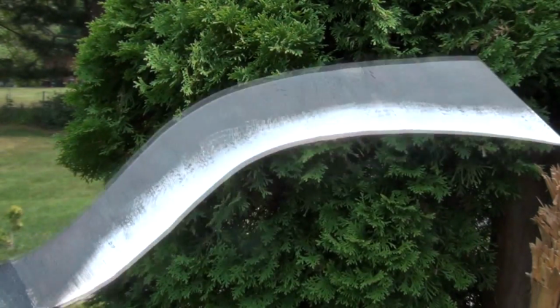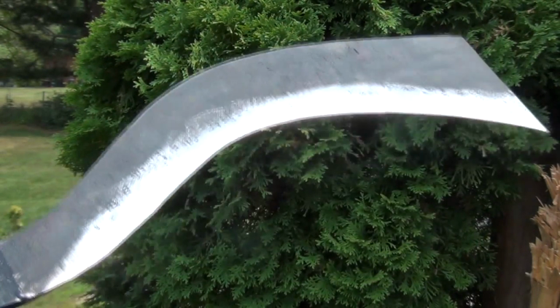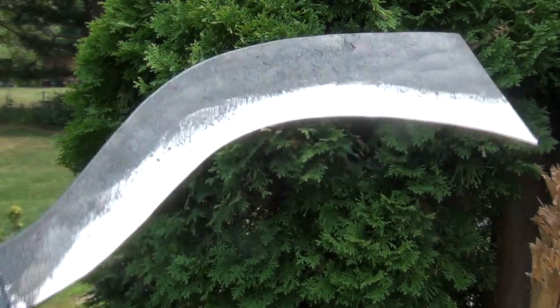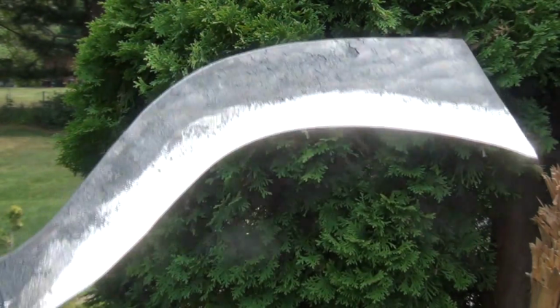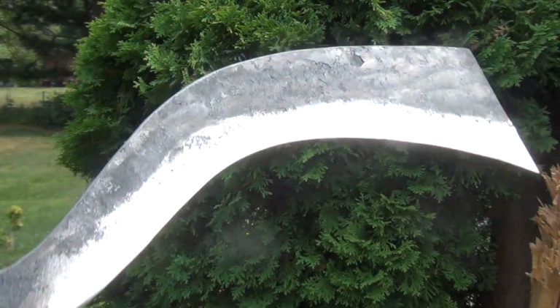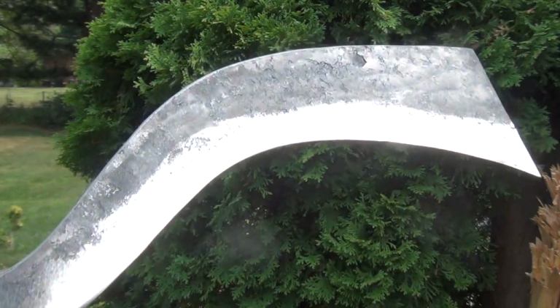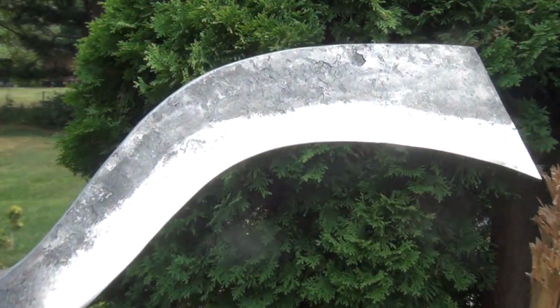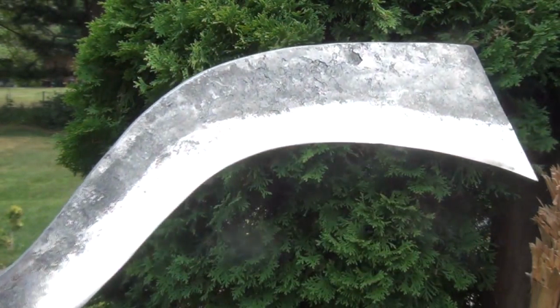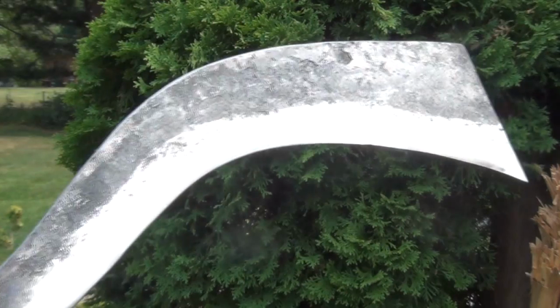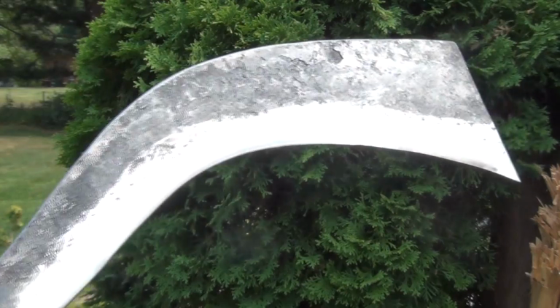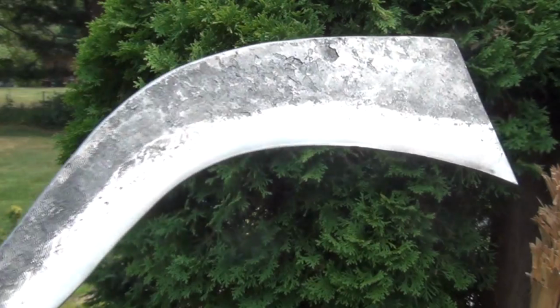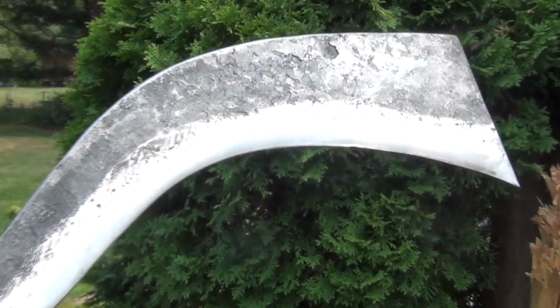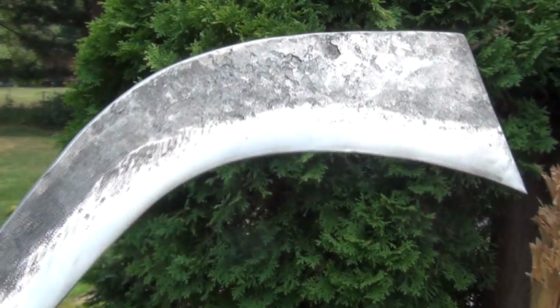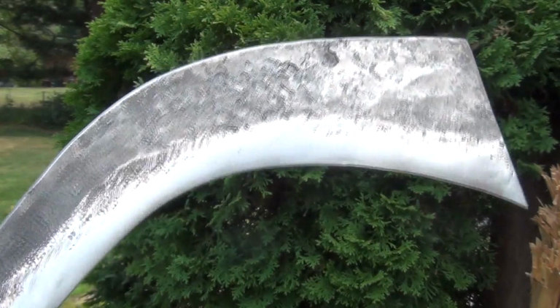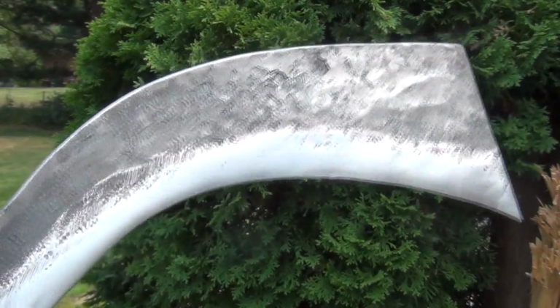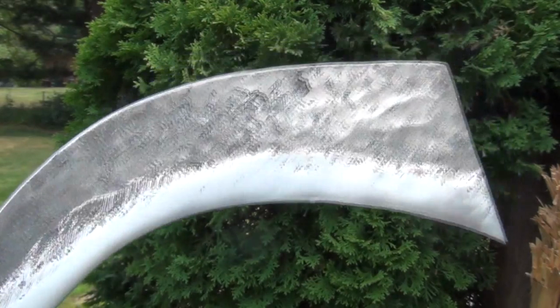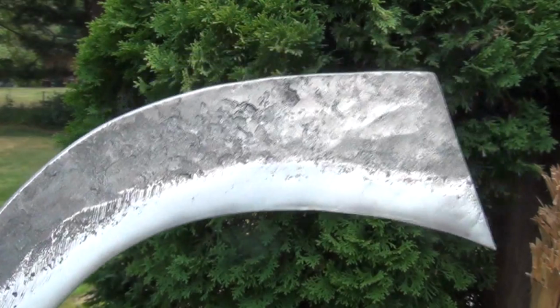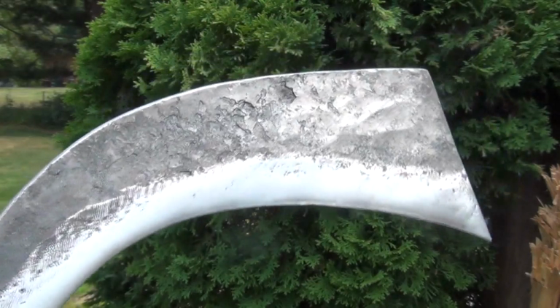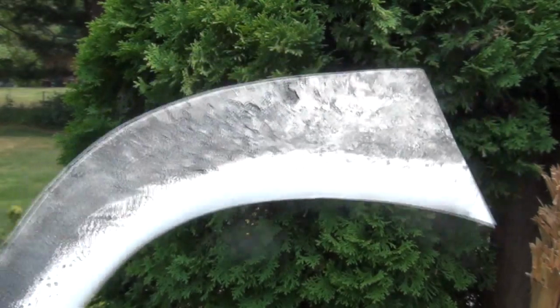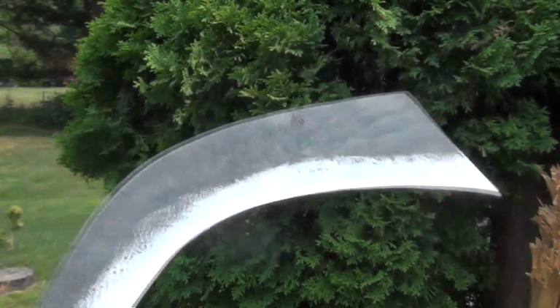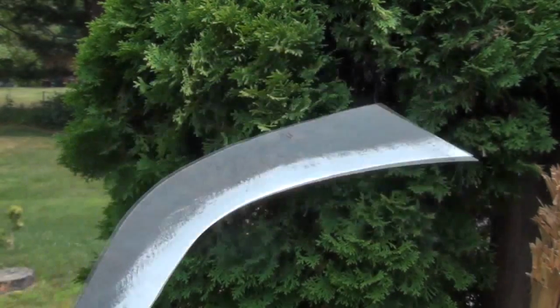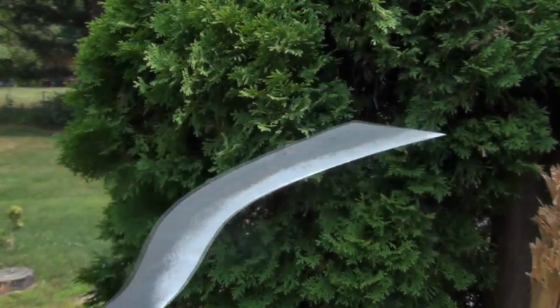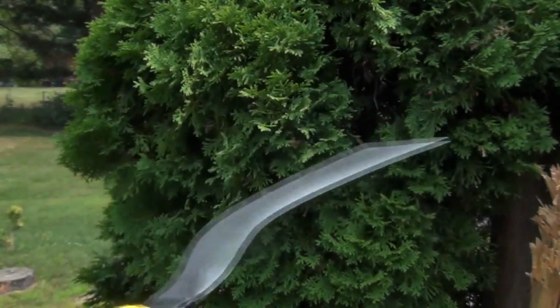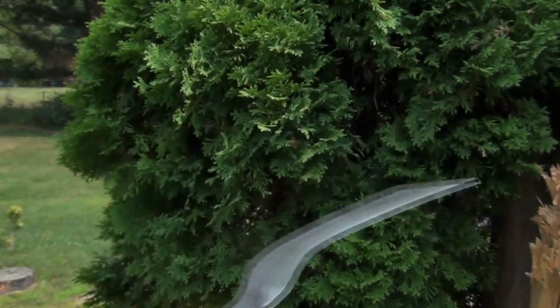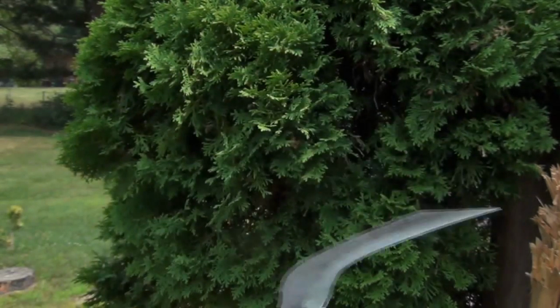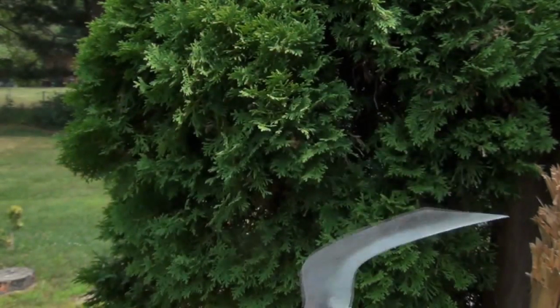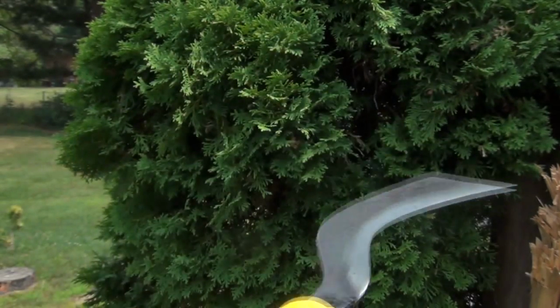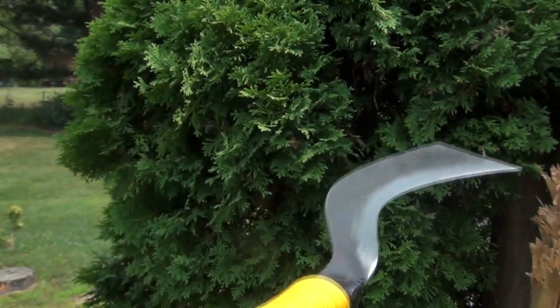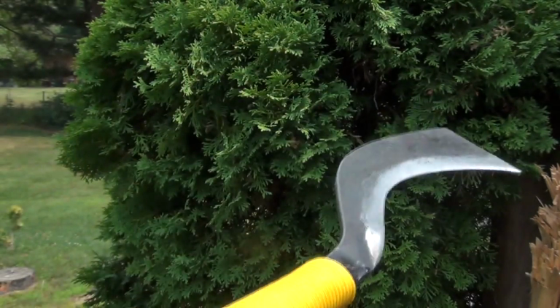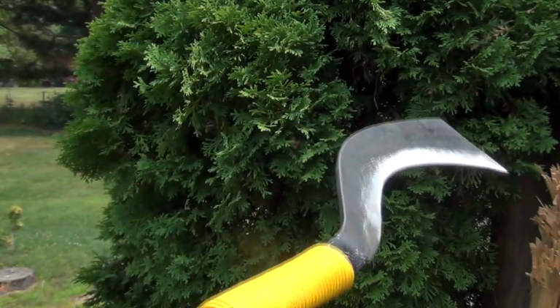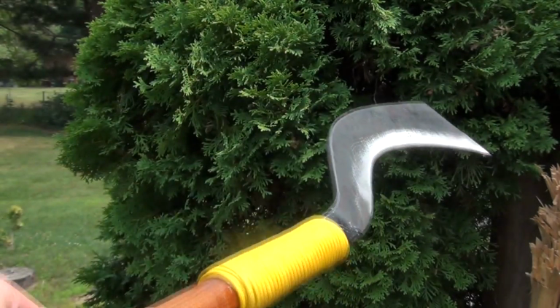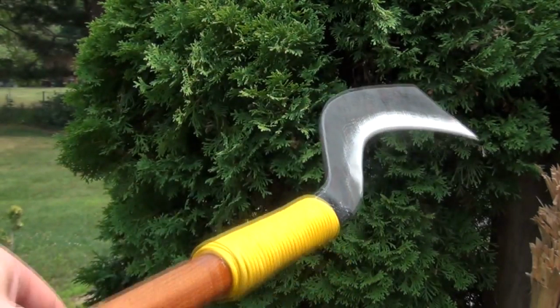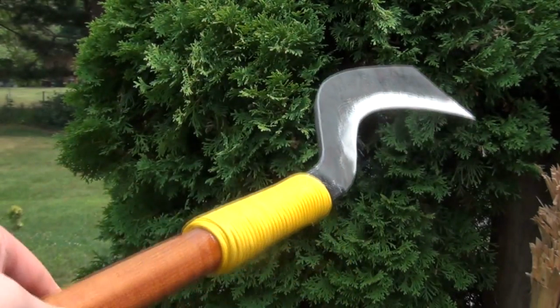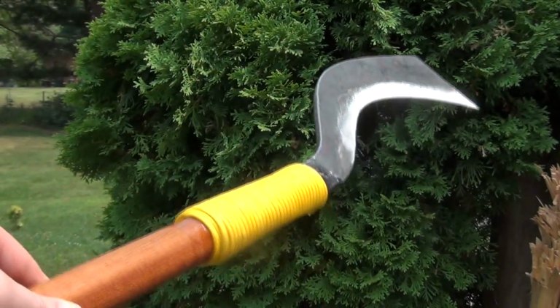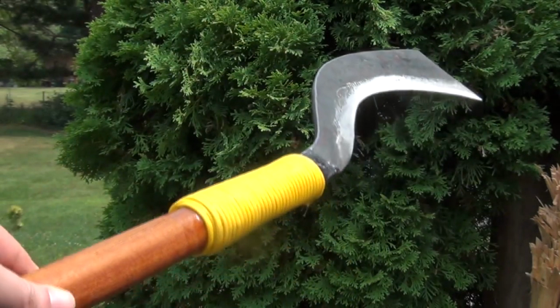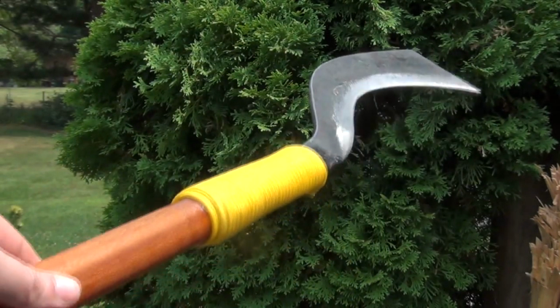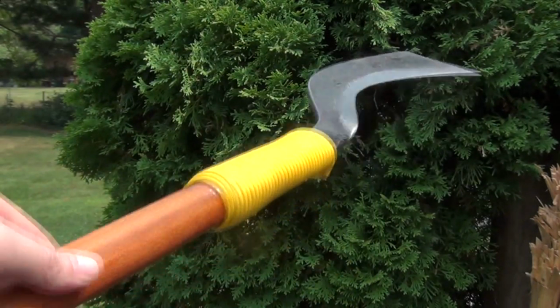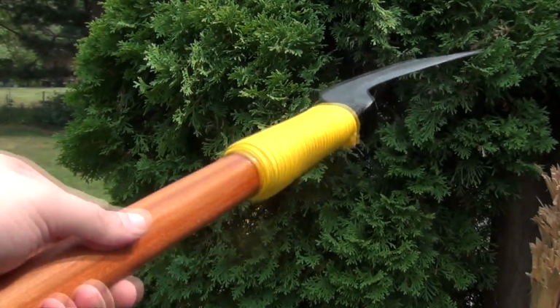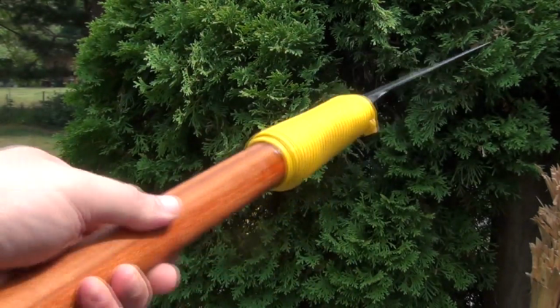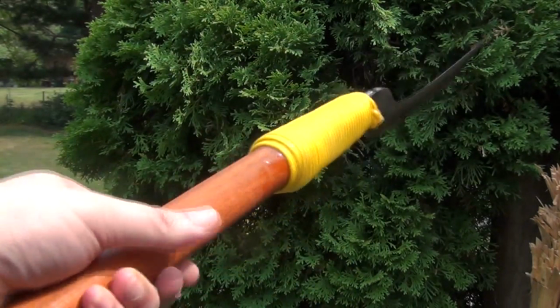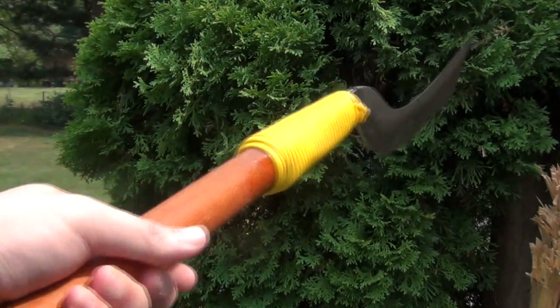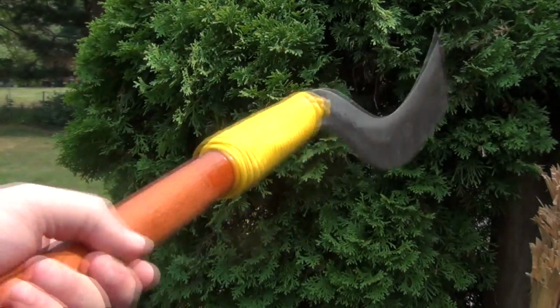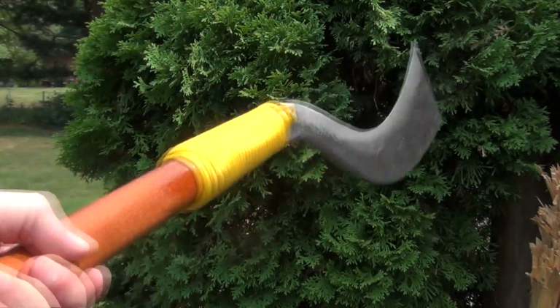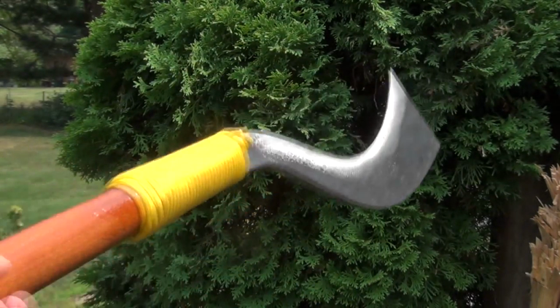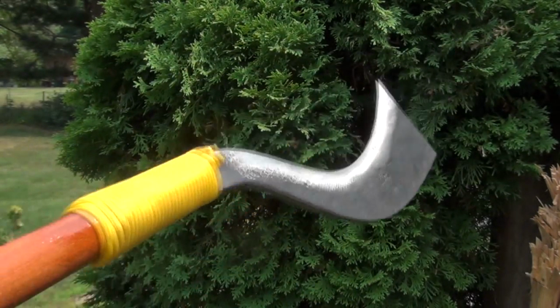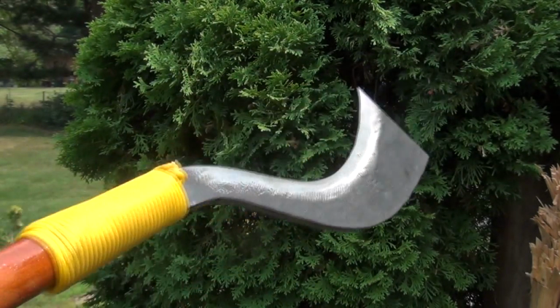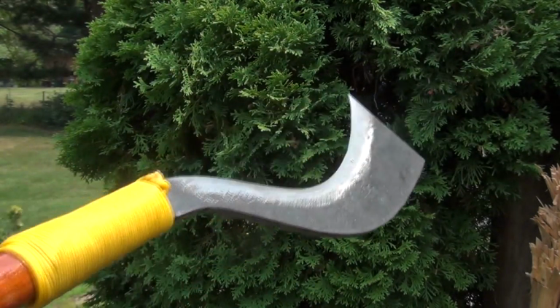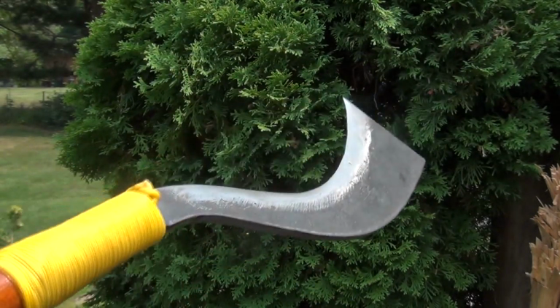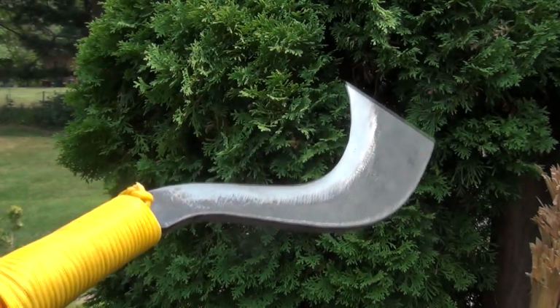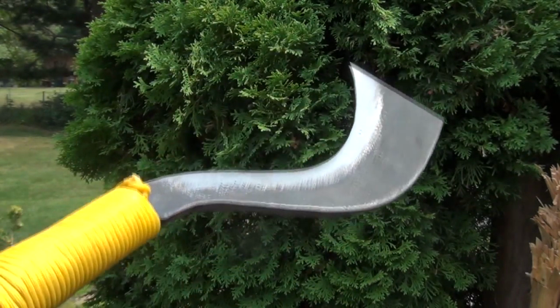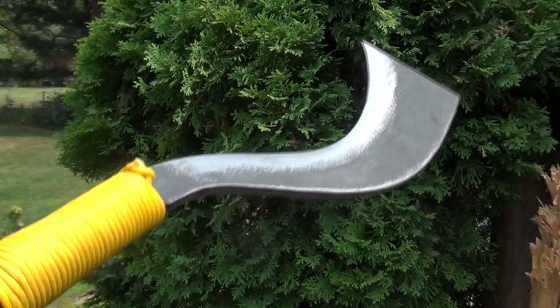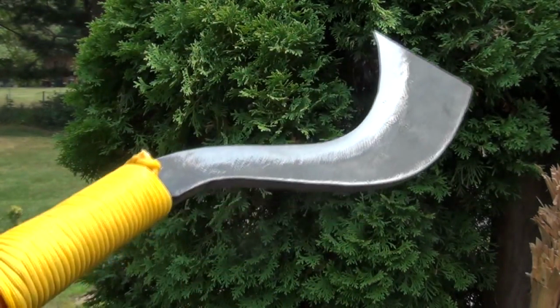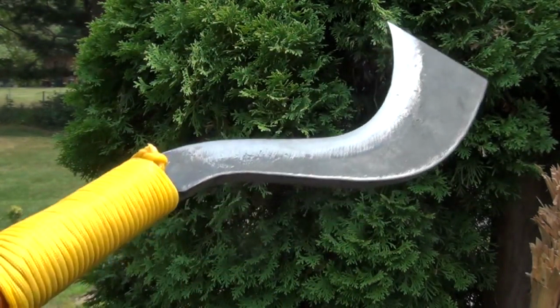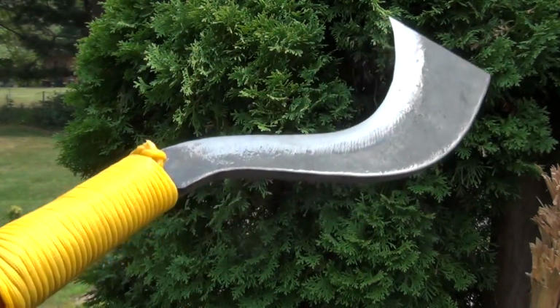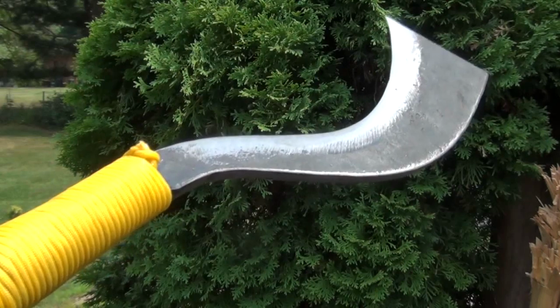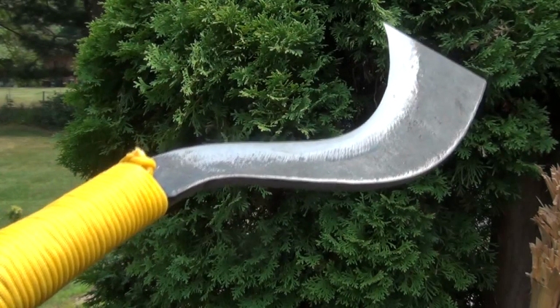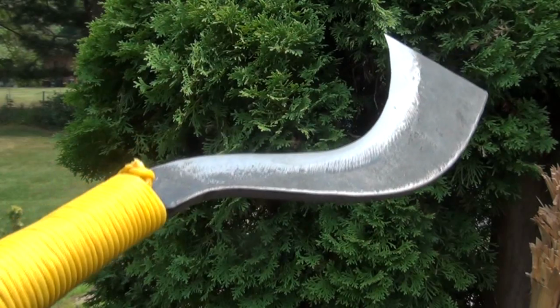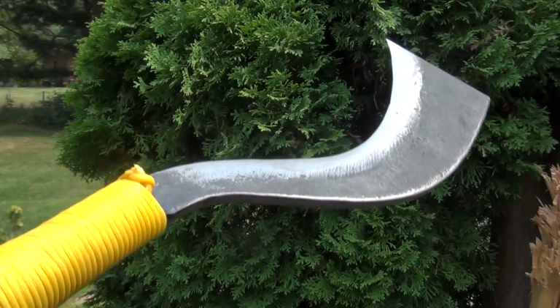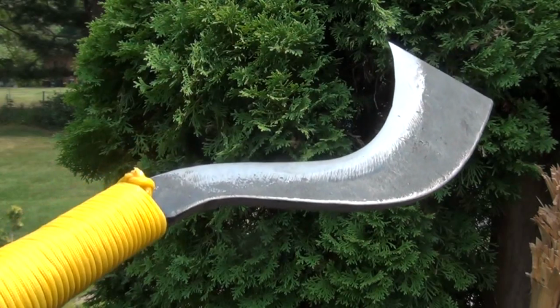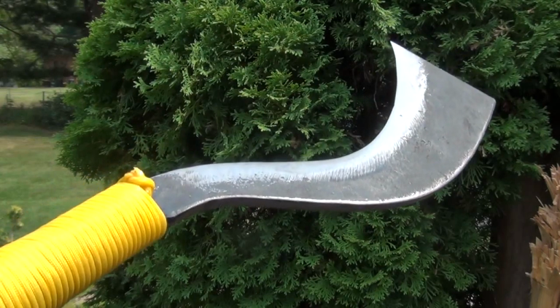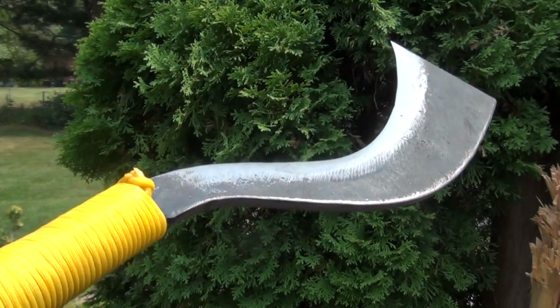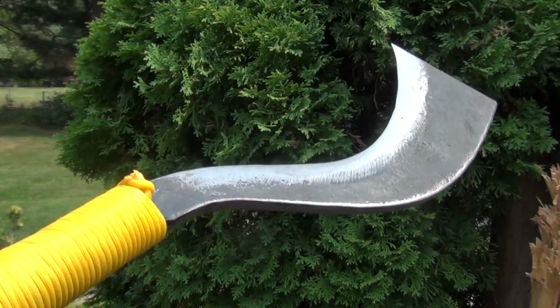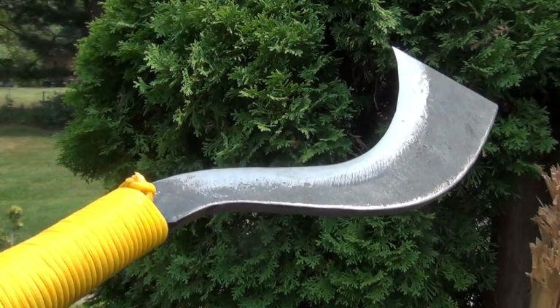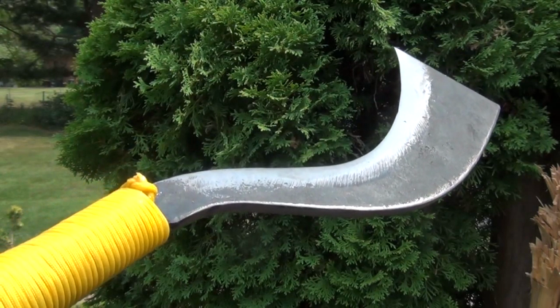It is extremely sharp, as all the Aranyiks are. So let's see how this does — it should be interesting.